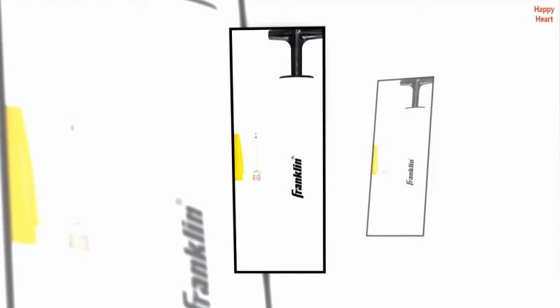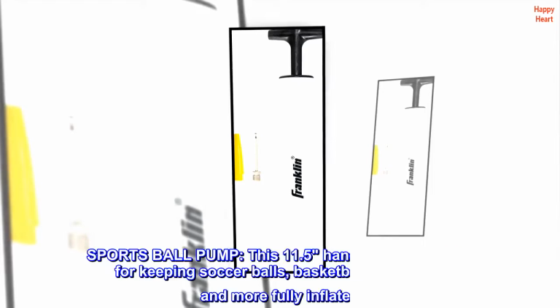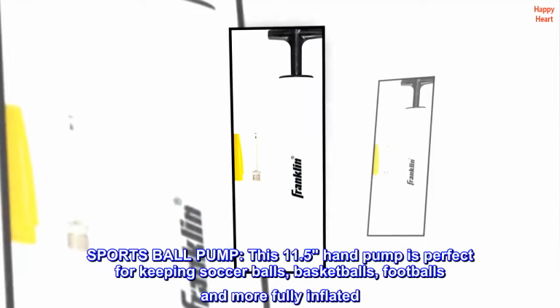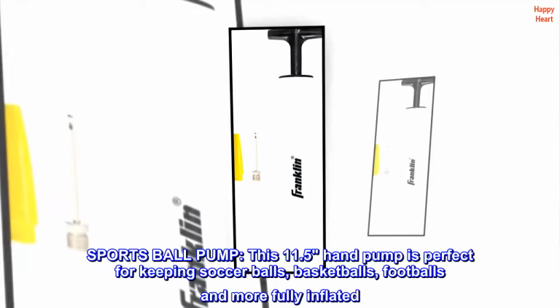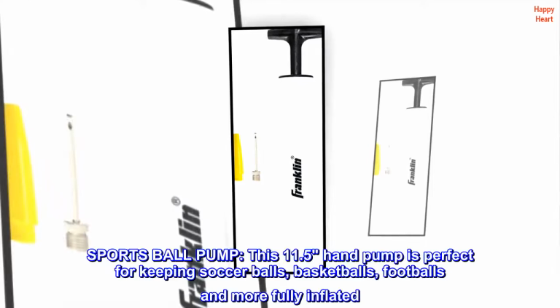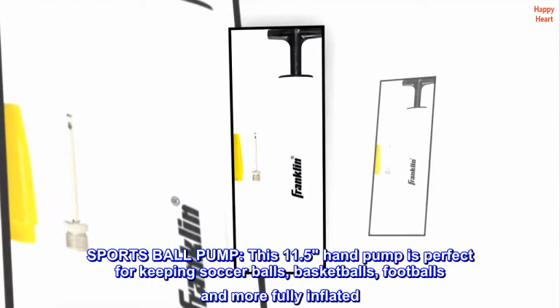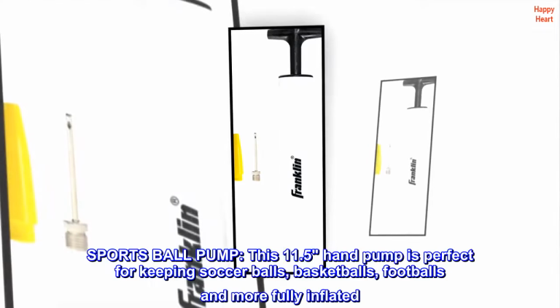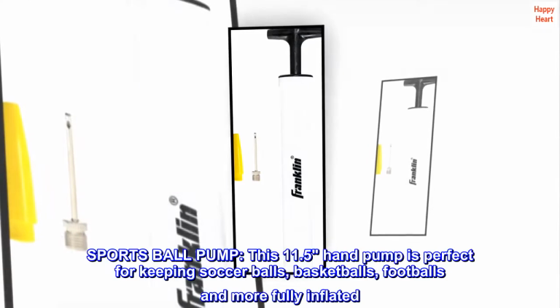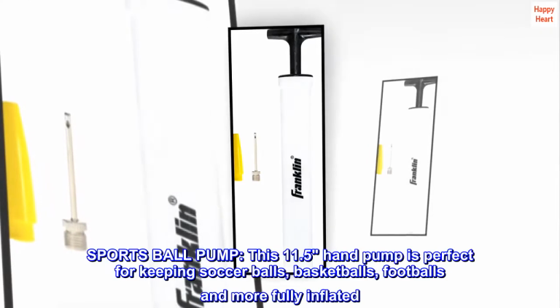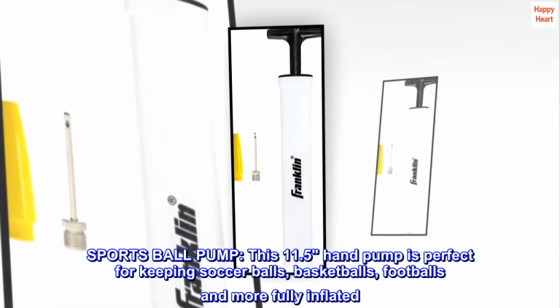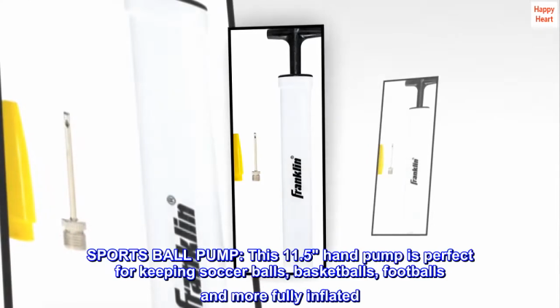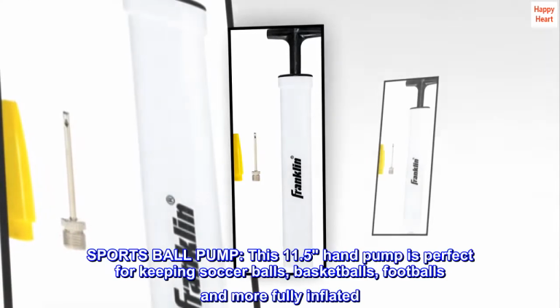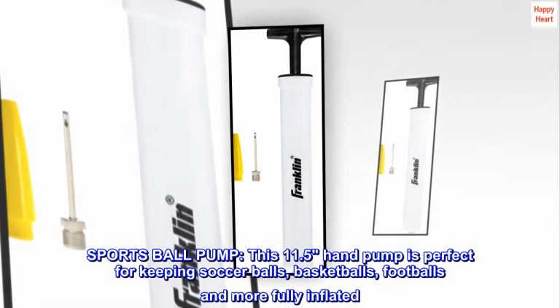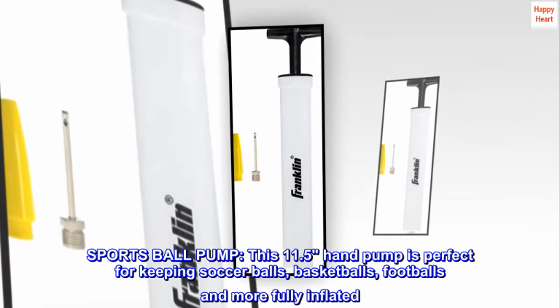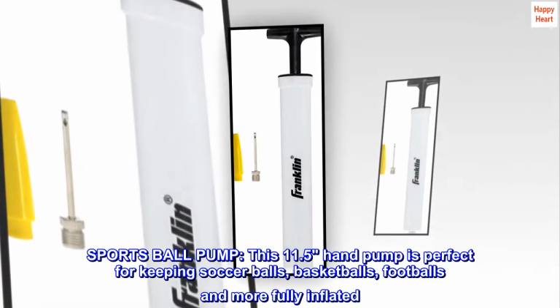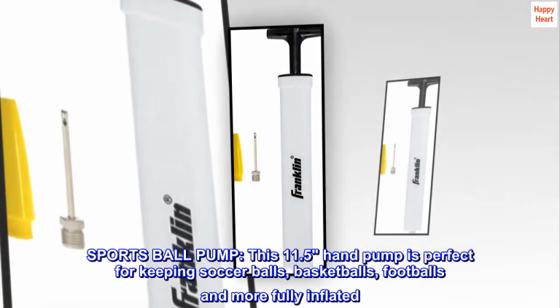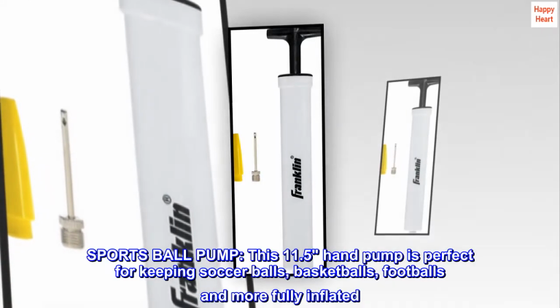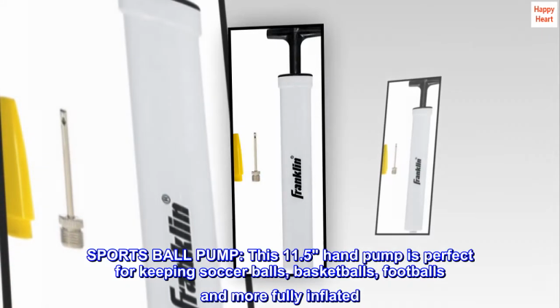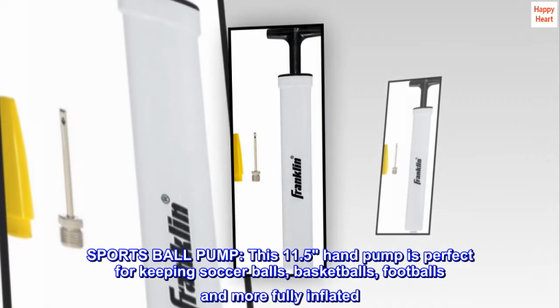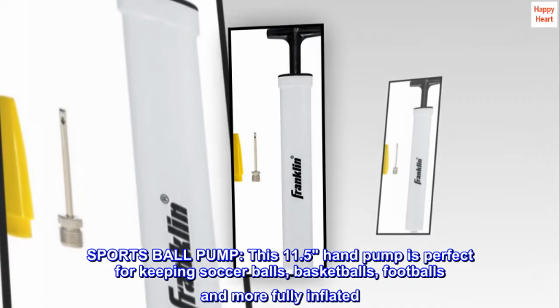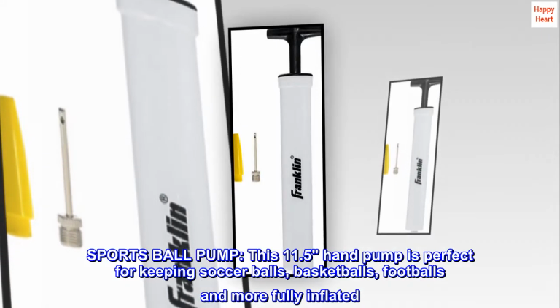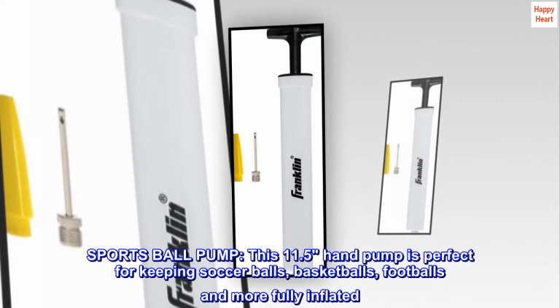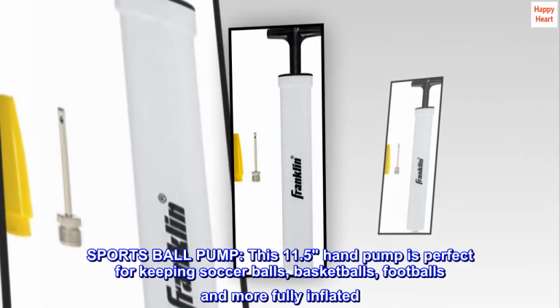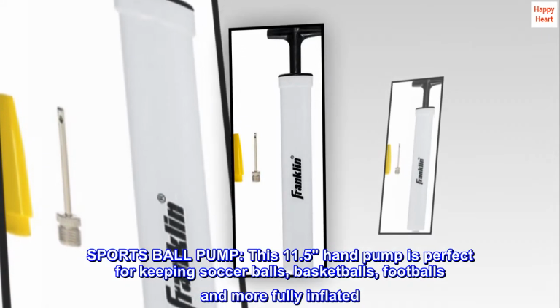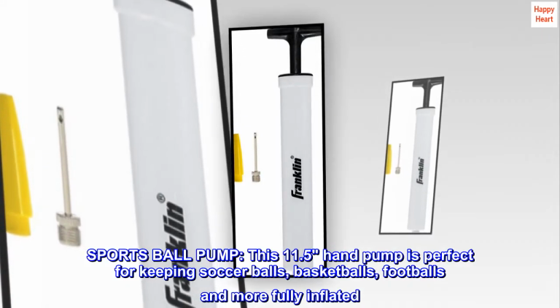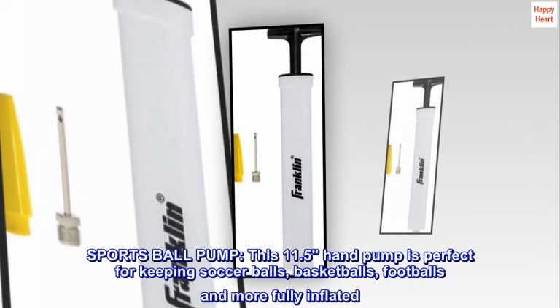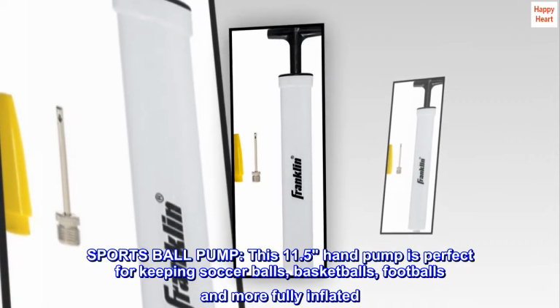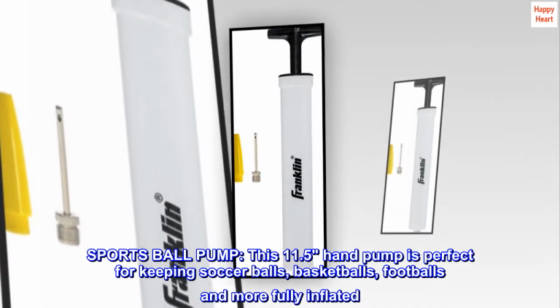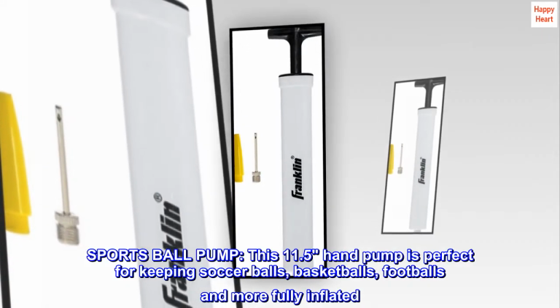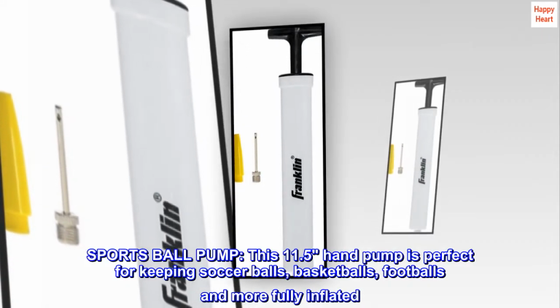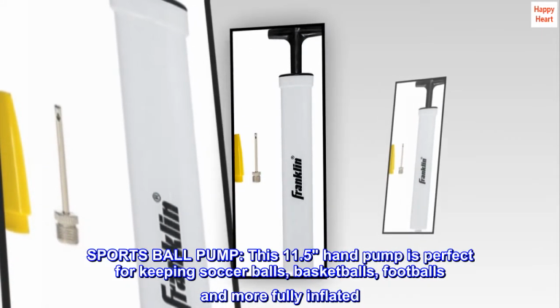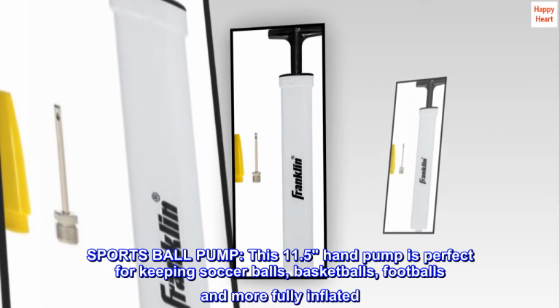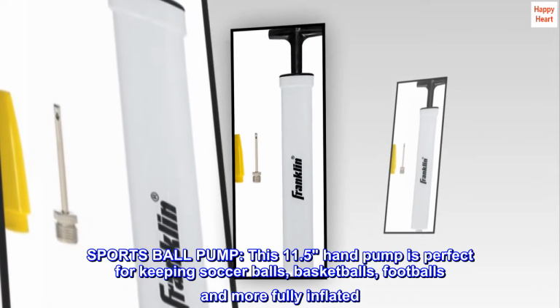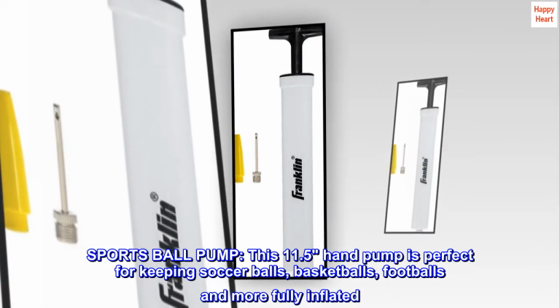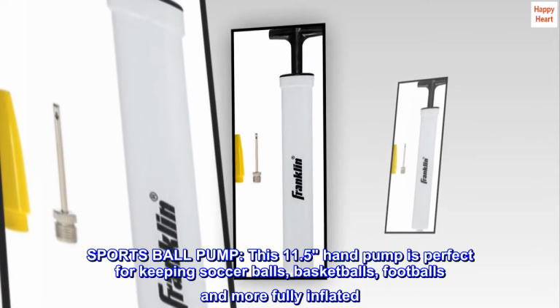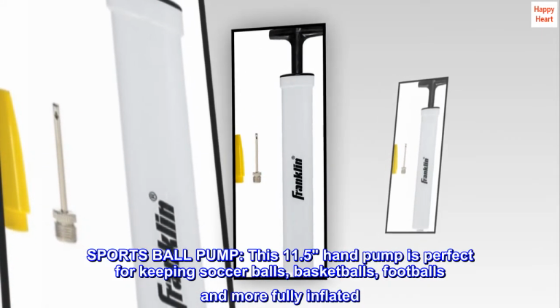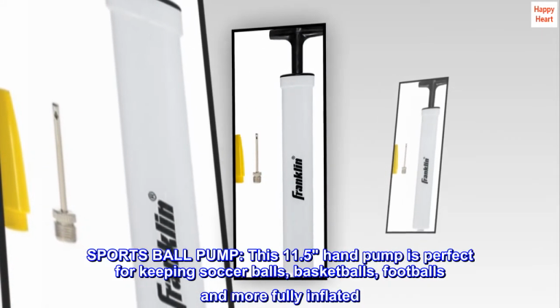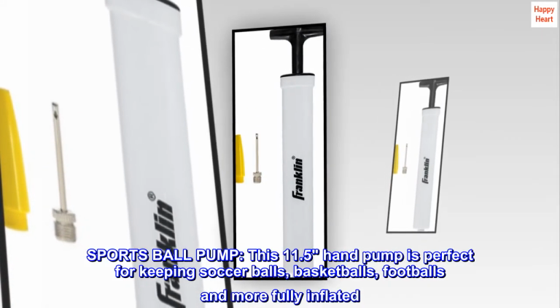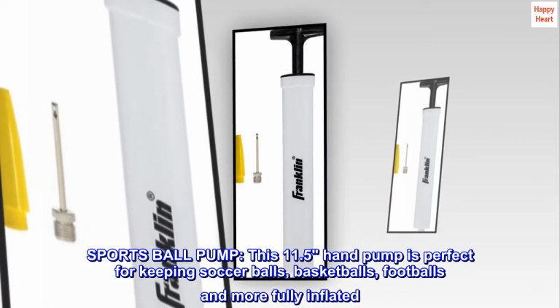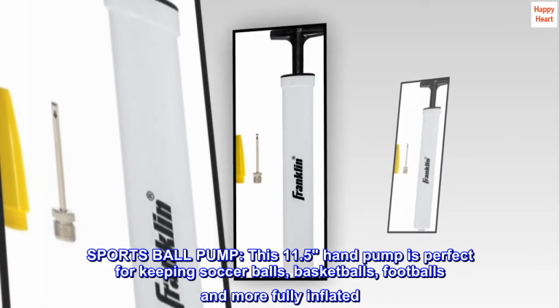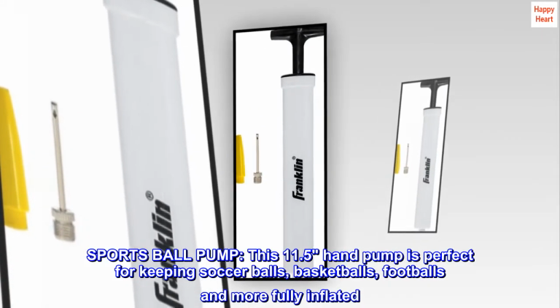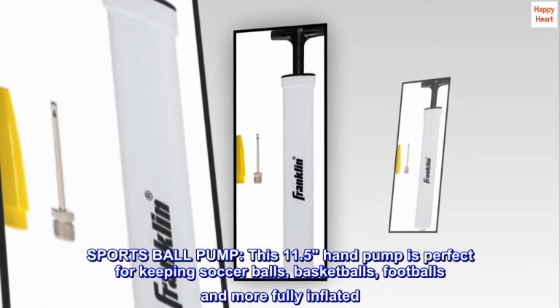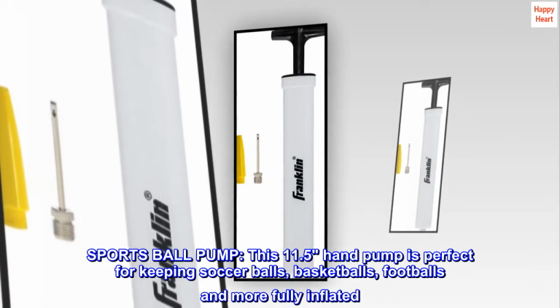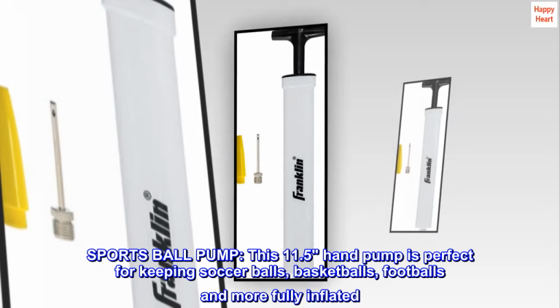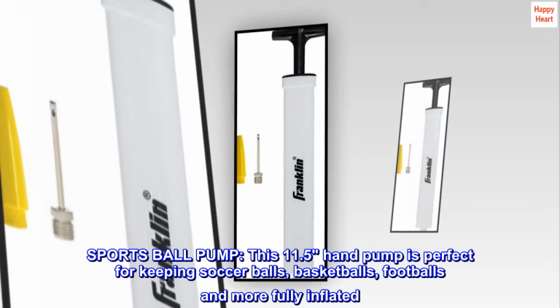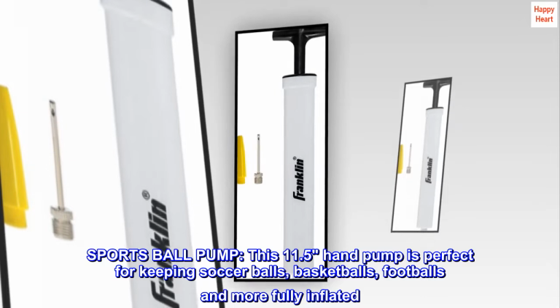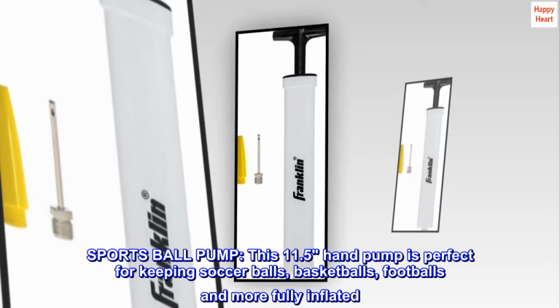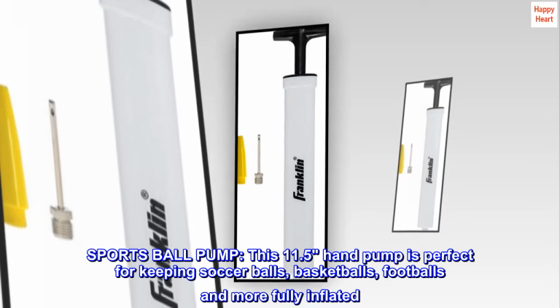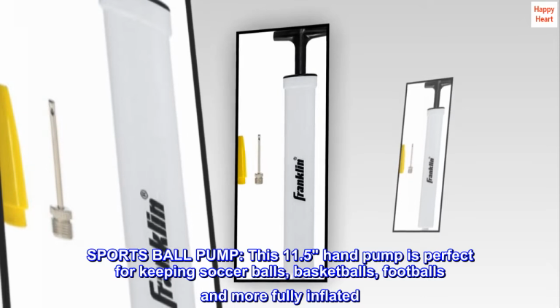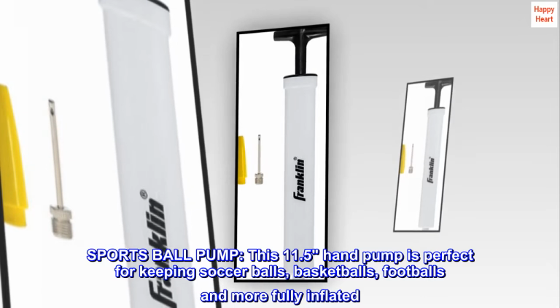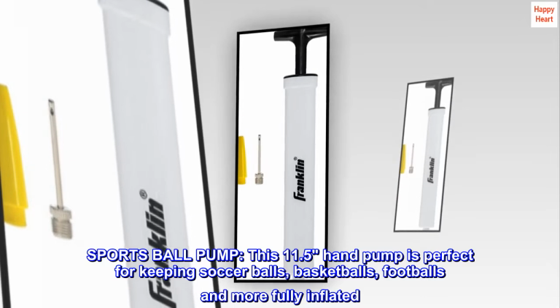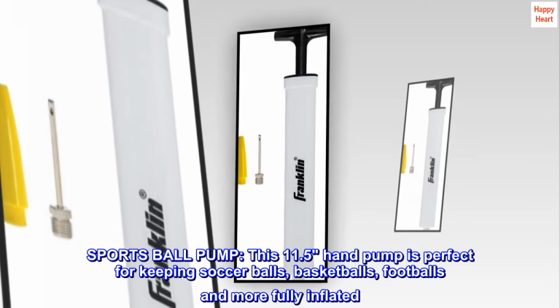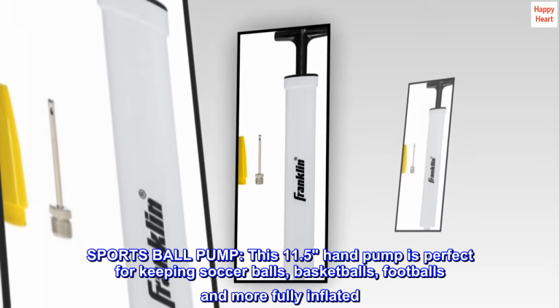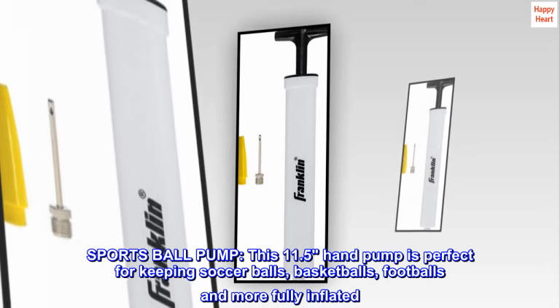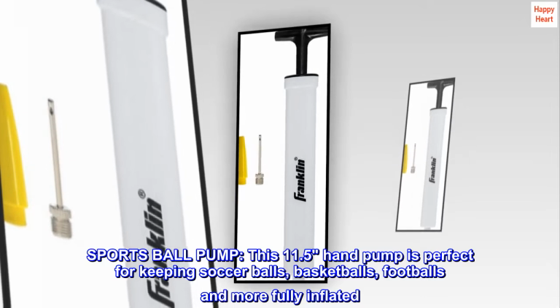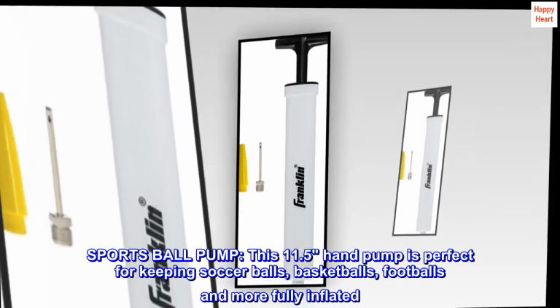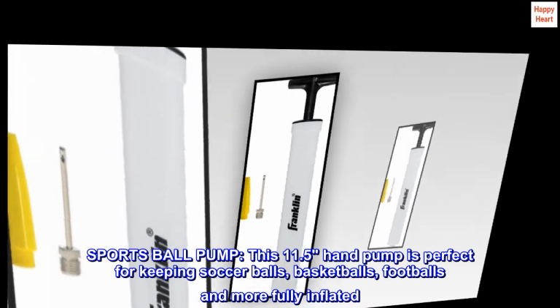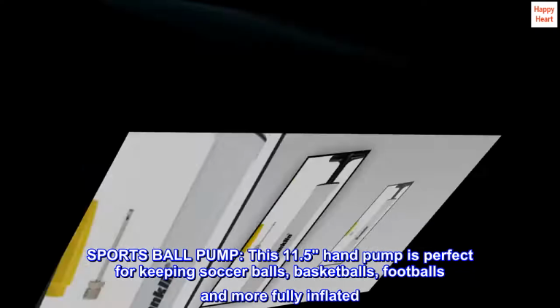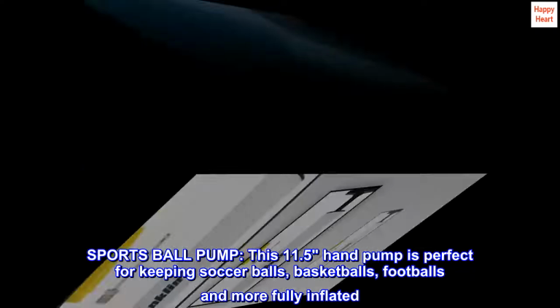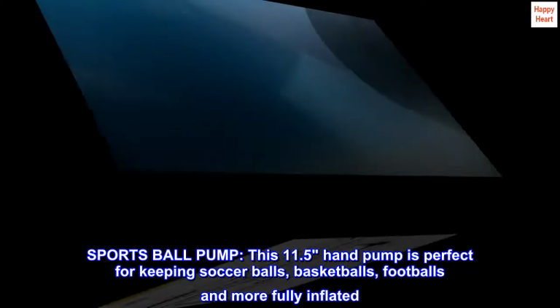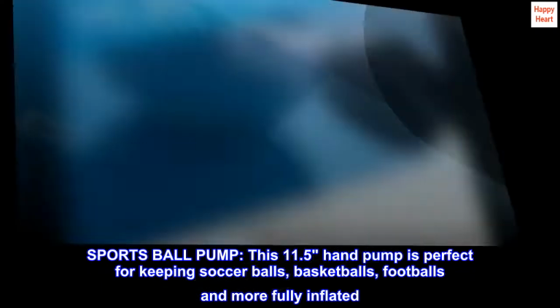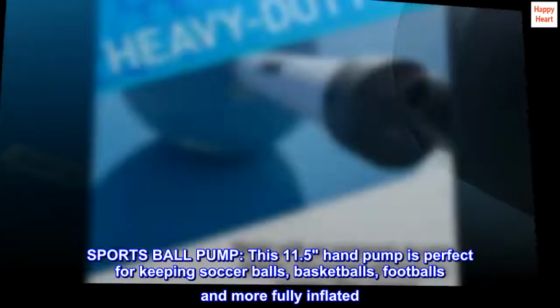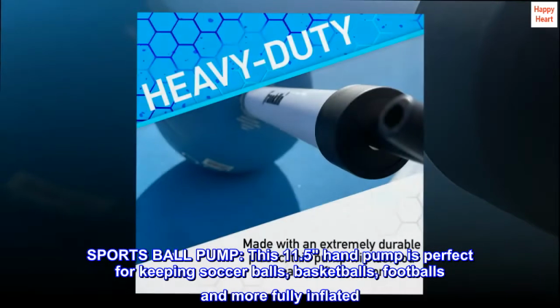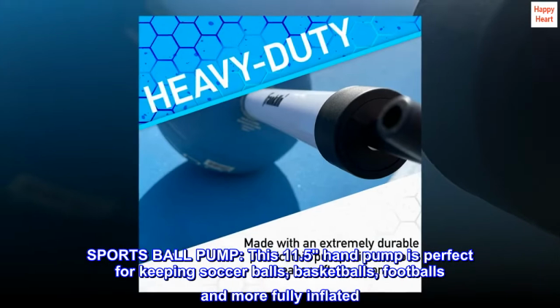Sports ball pump. This 11.5" hand pump is perfect for keeping soccer balls, basketballs, footballs and more fully inflated.